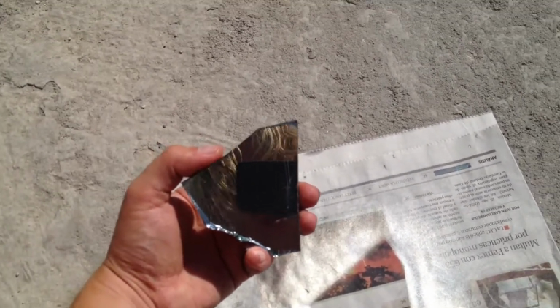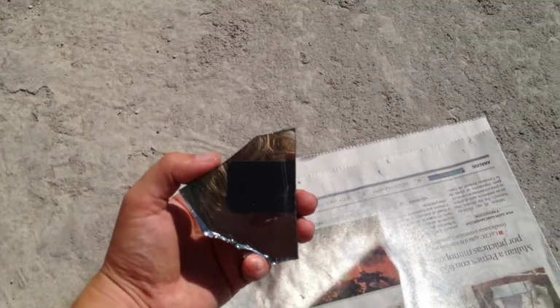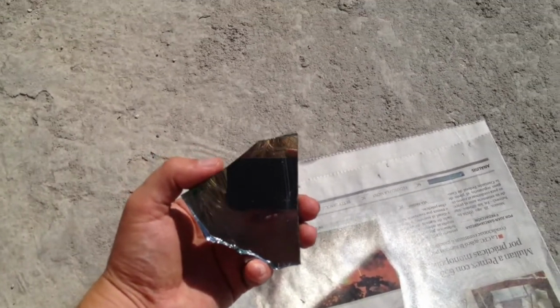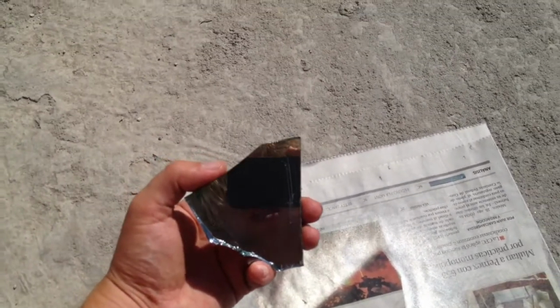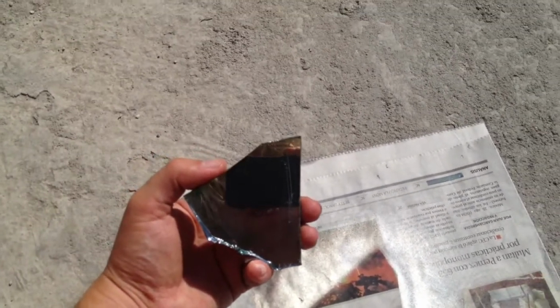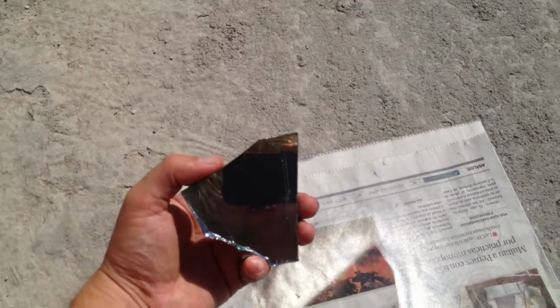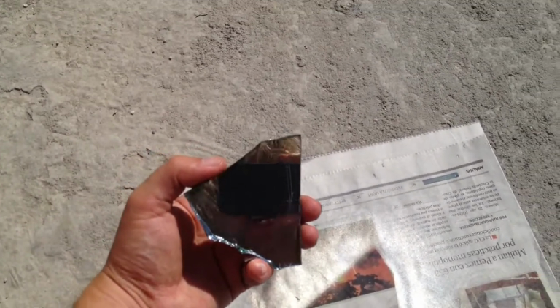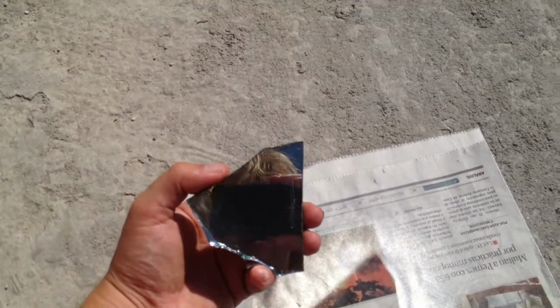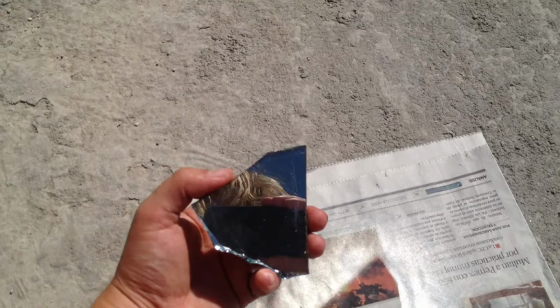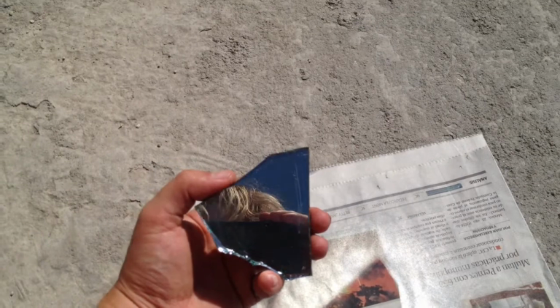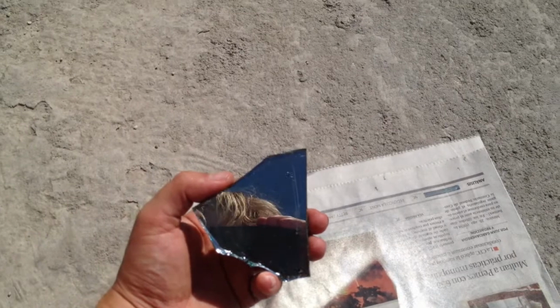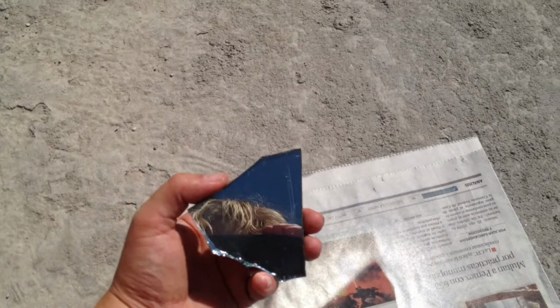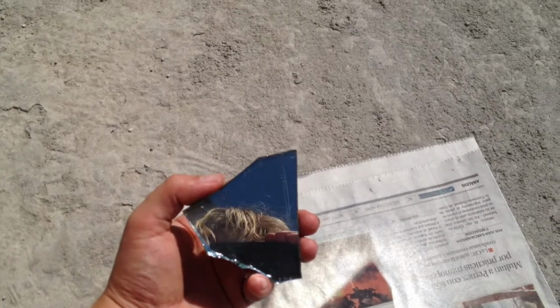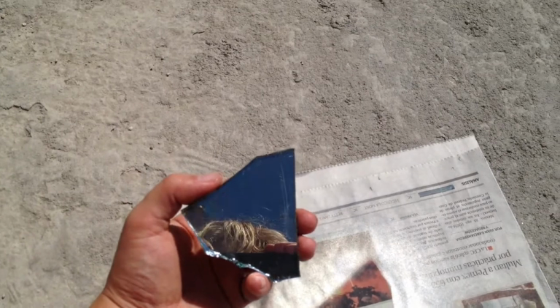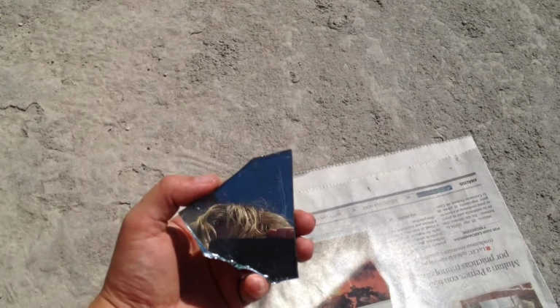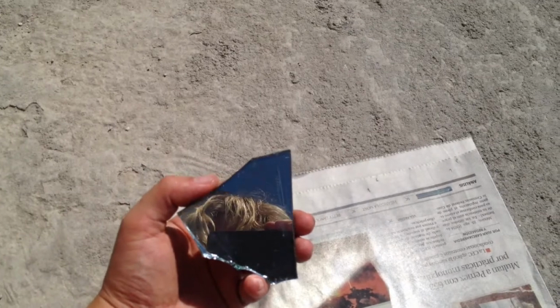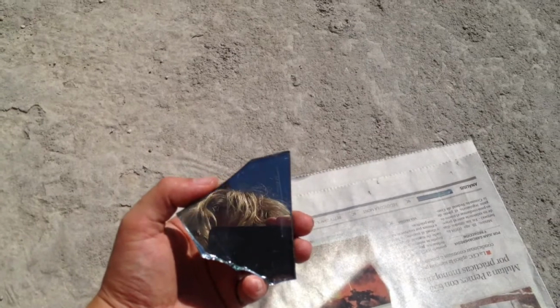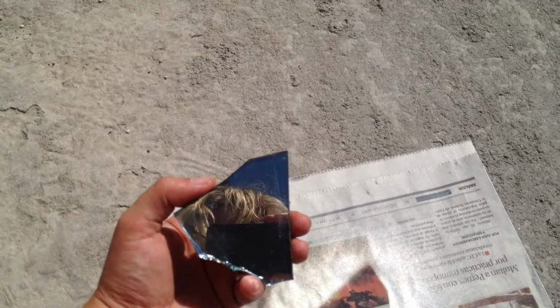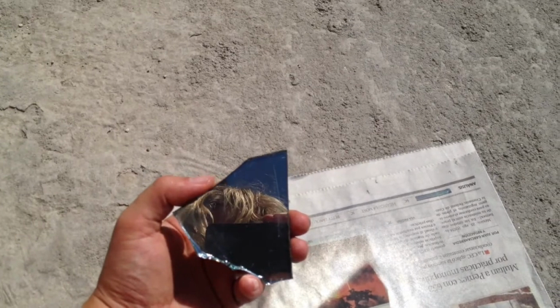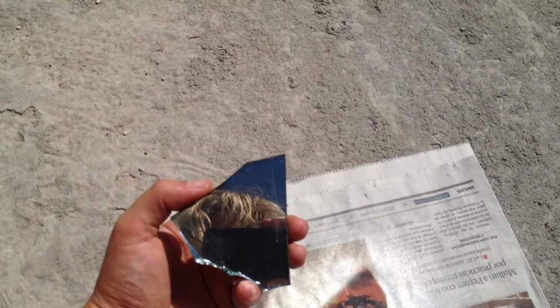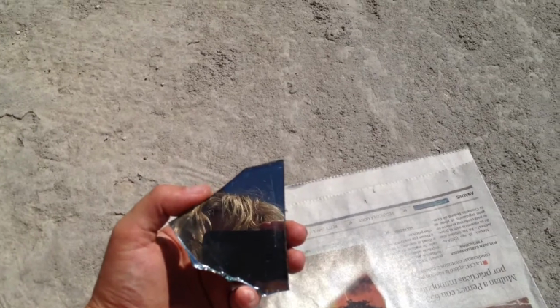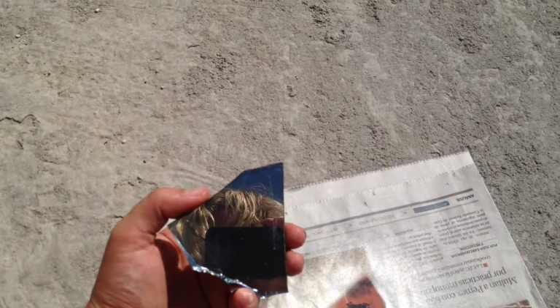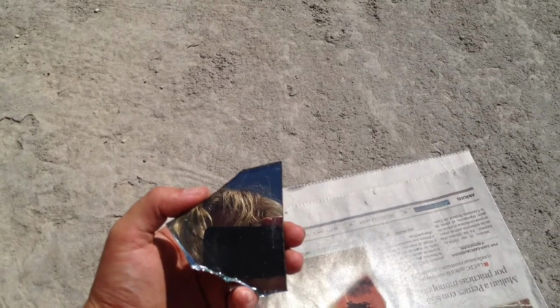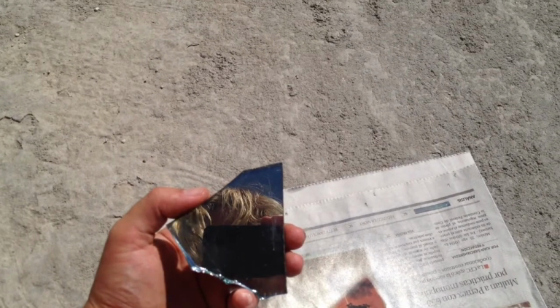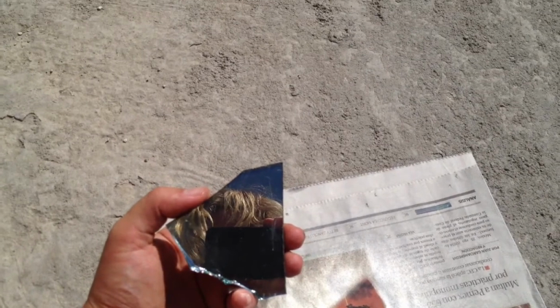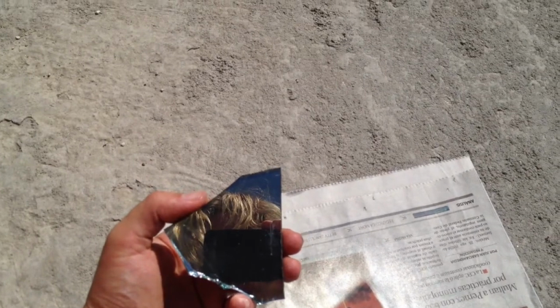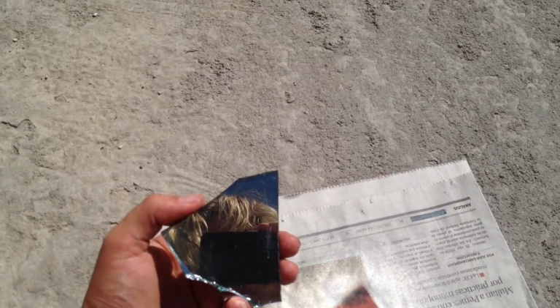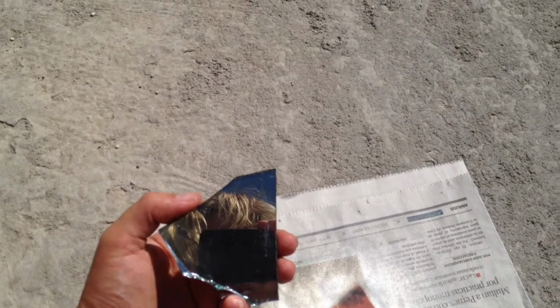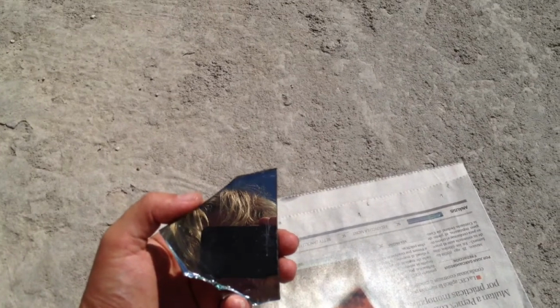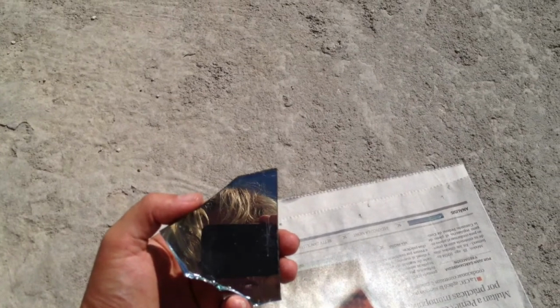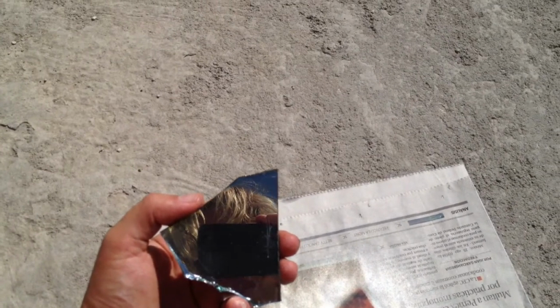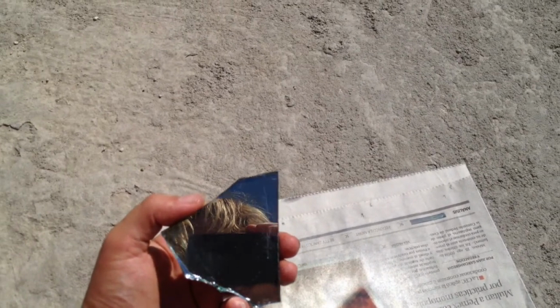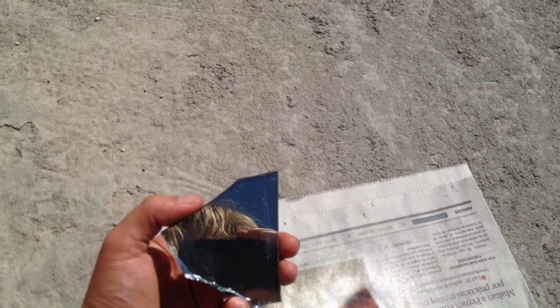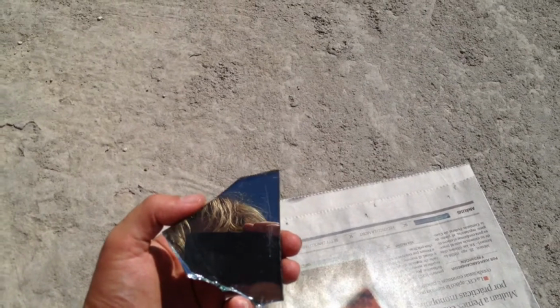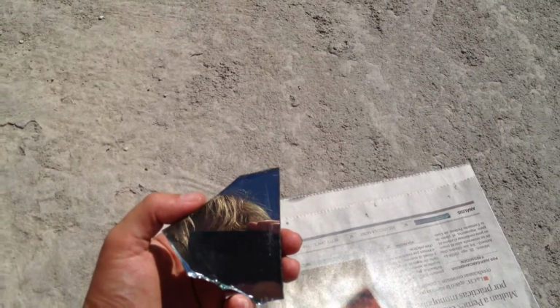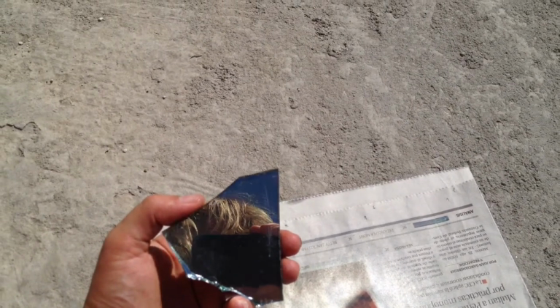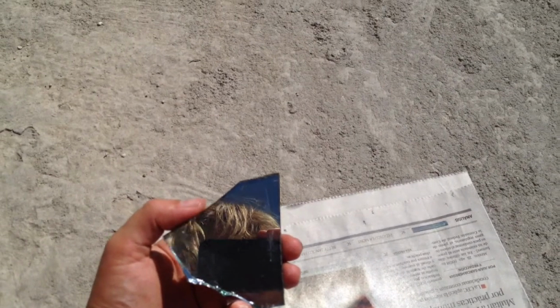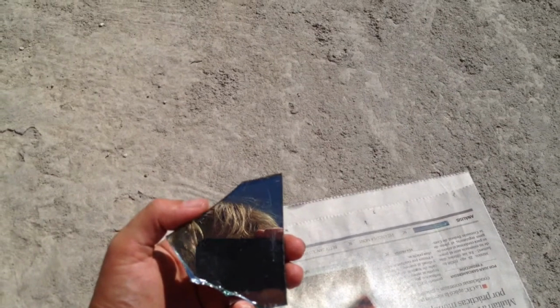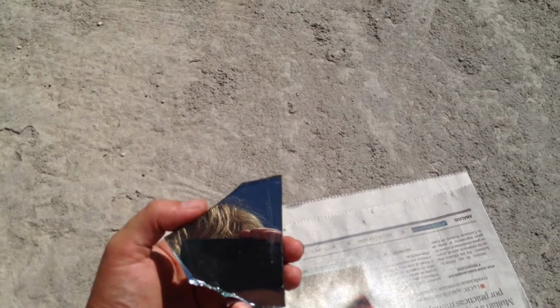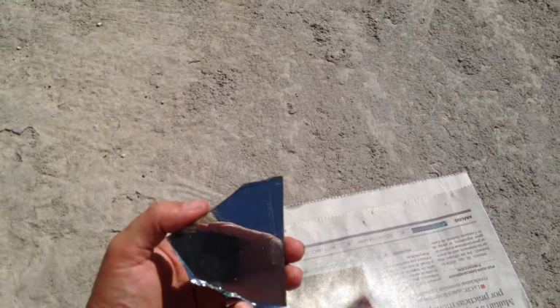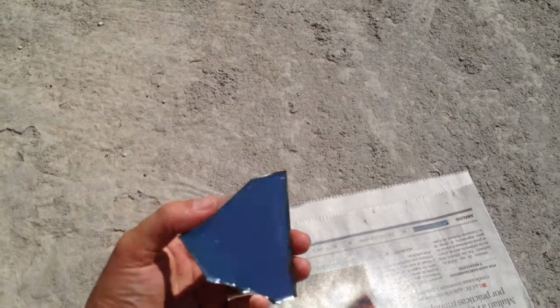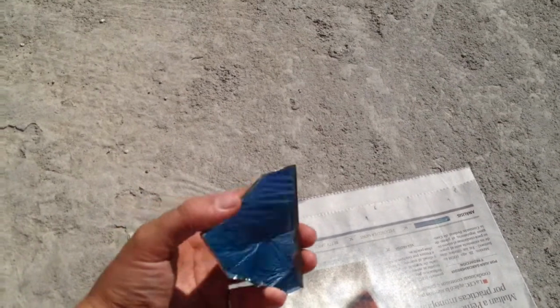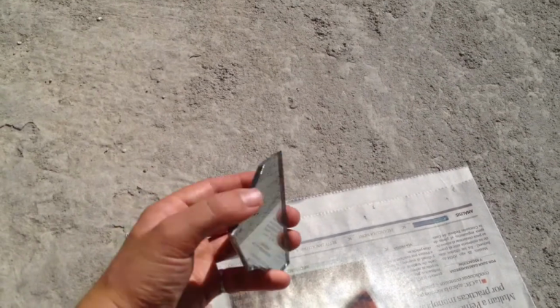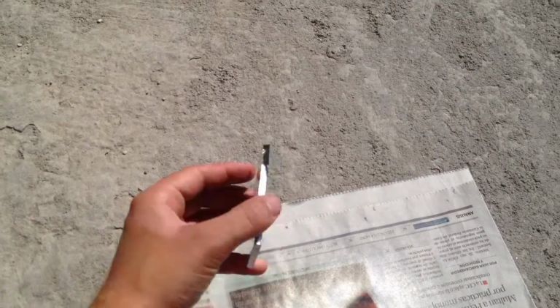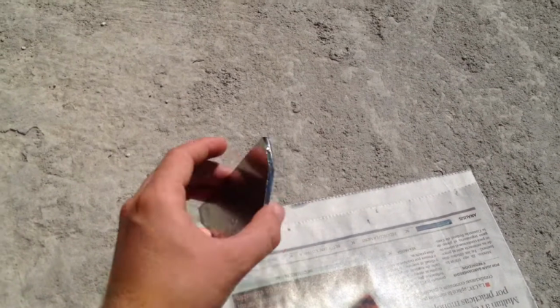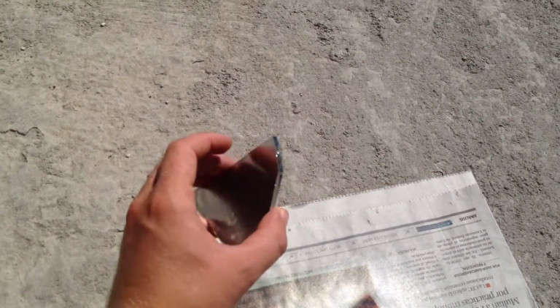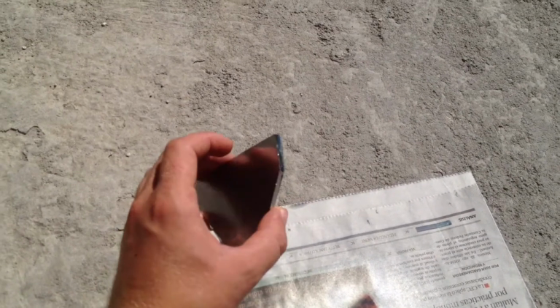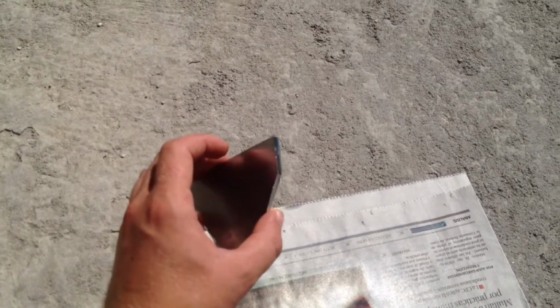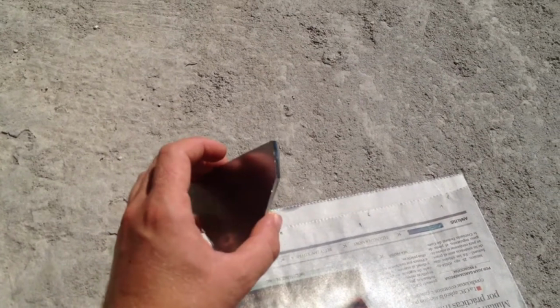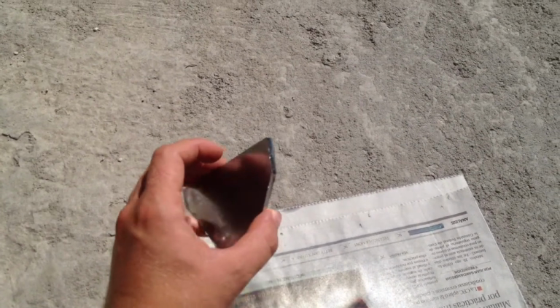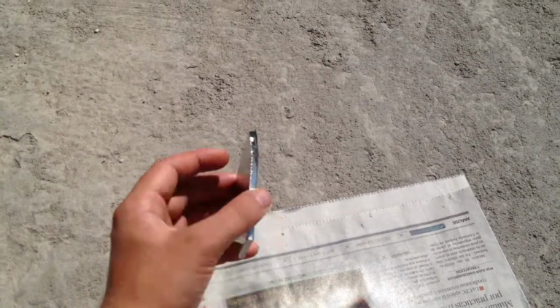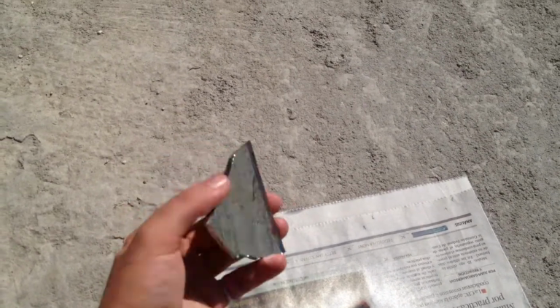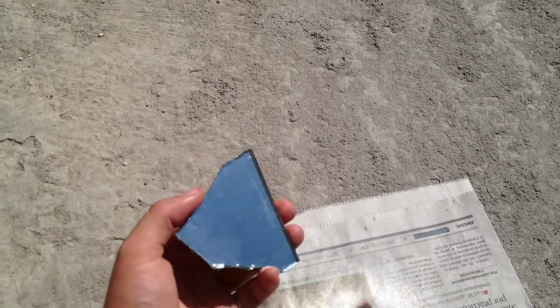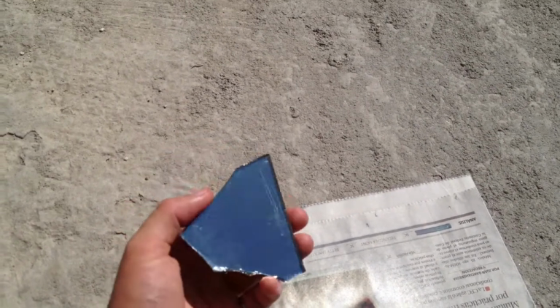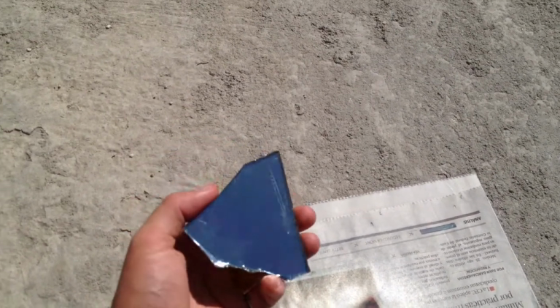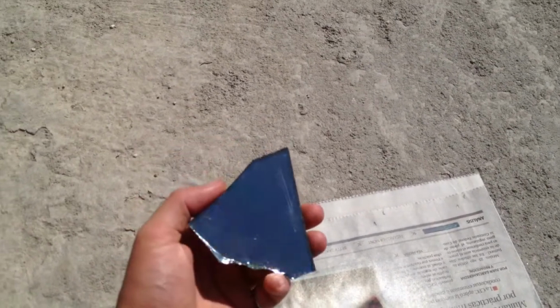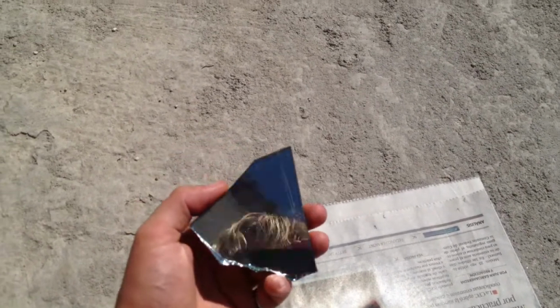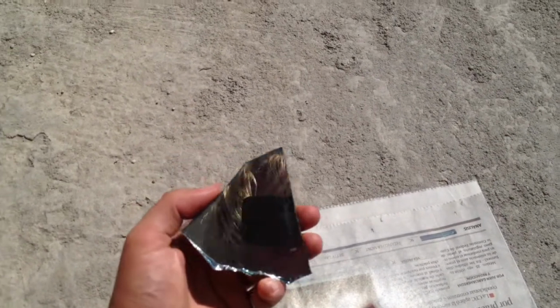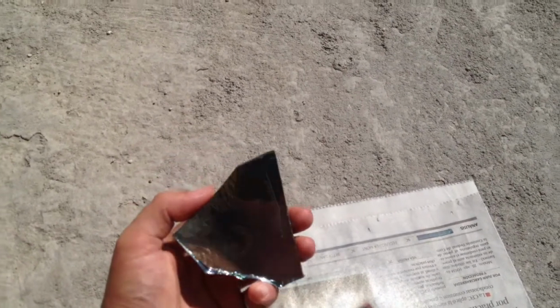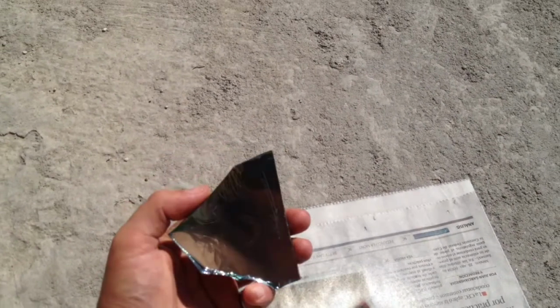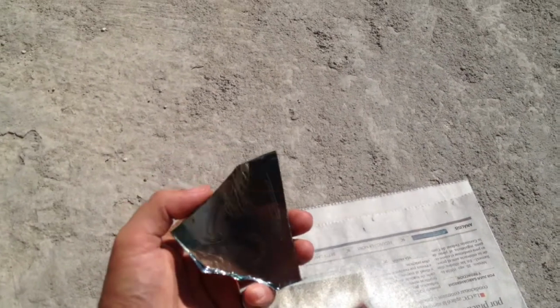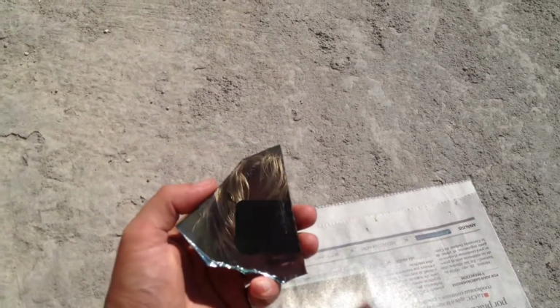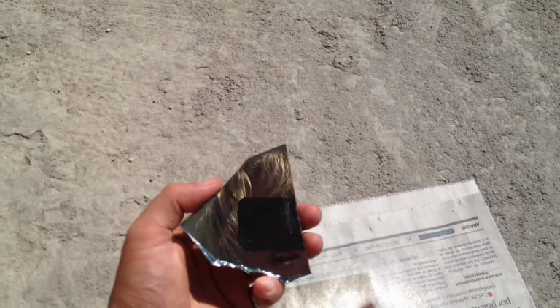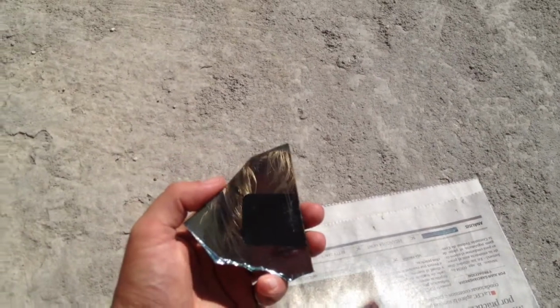So I'm going to try this next with some plexiglass, because obviously I can't use just normal glass.